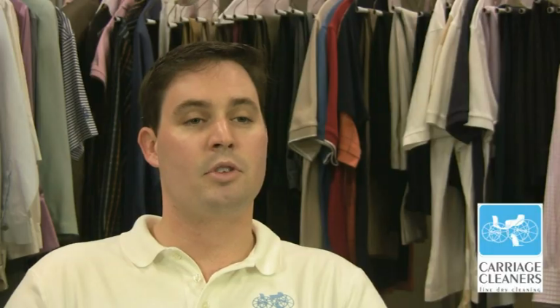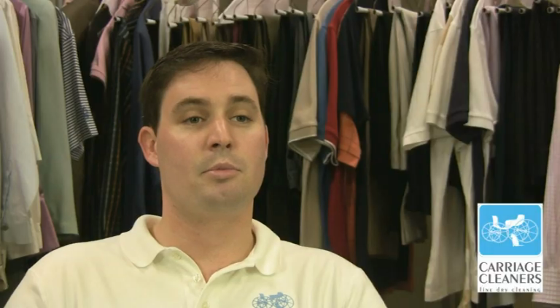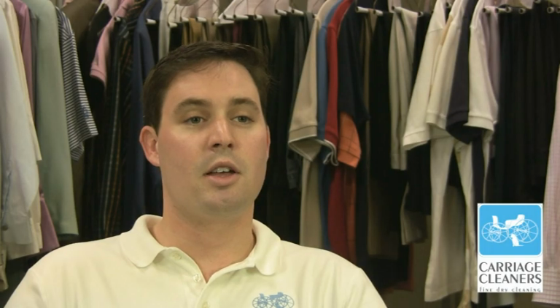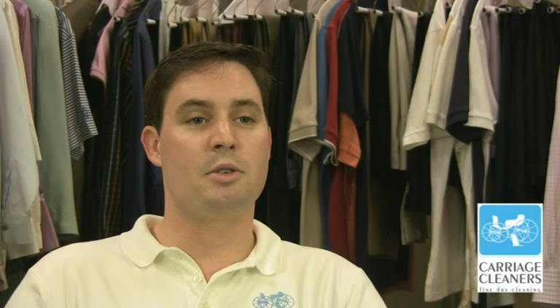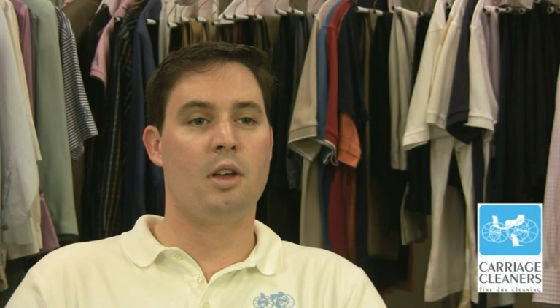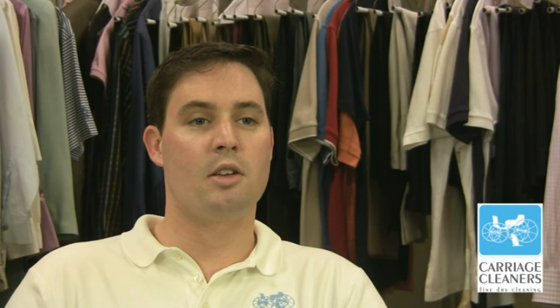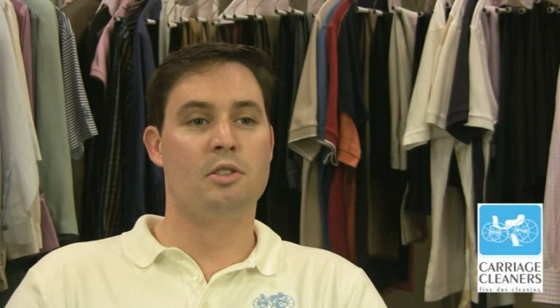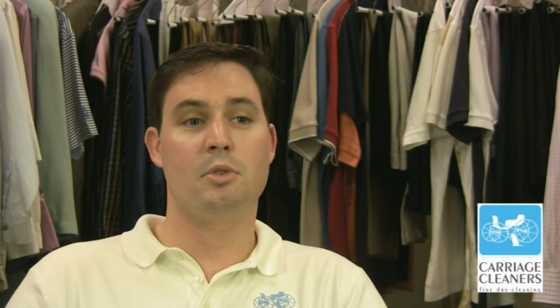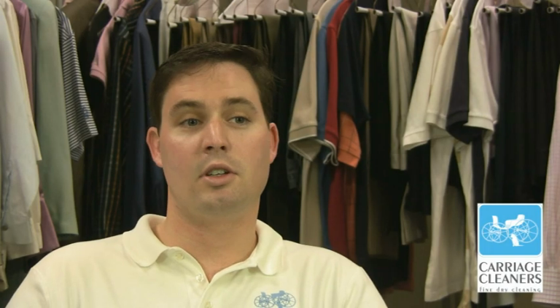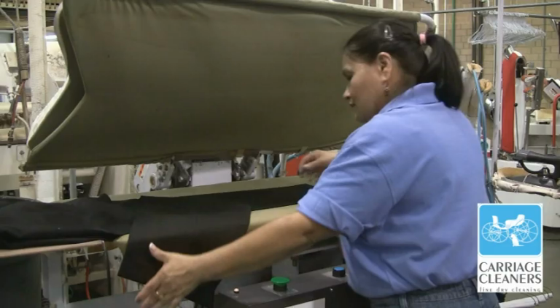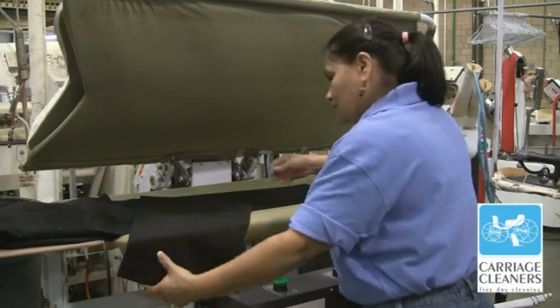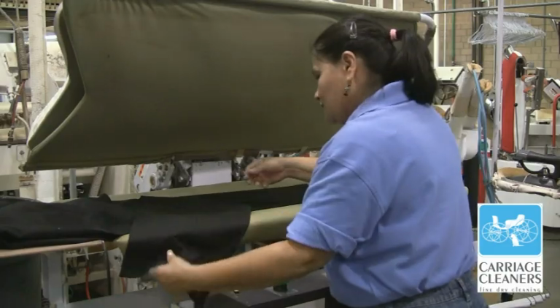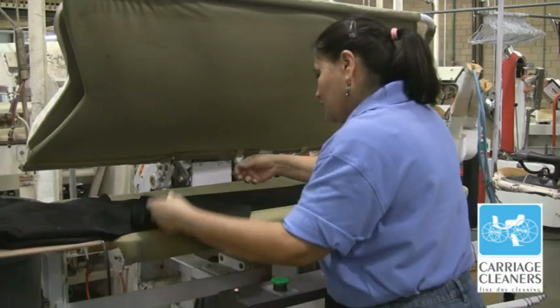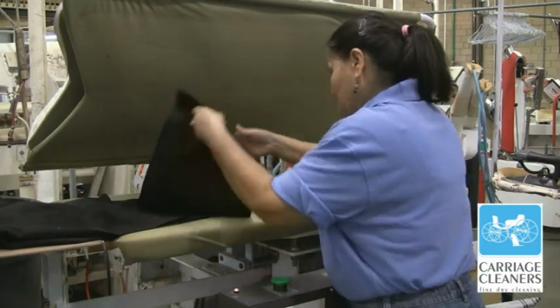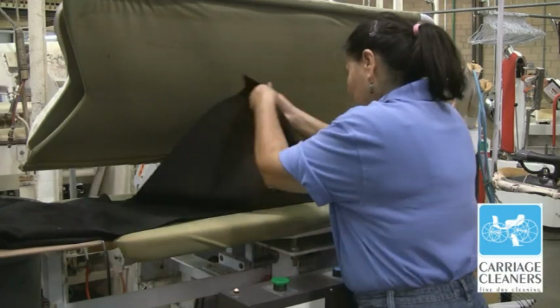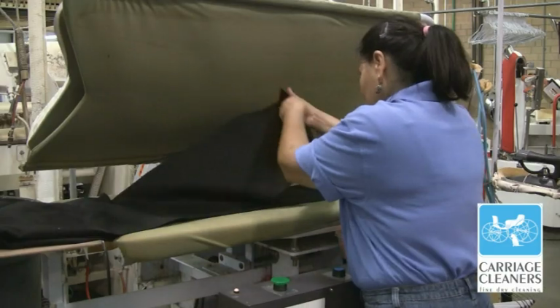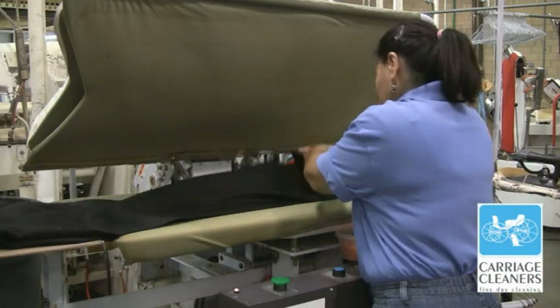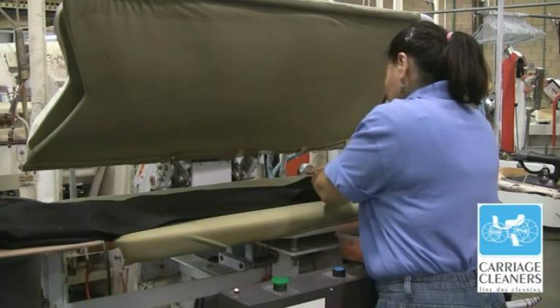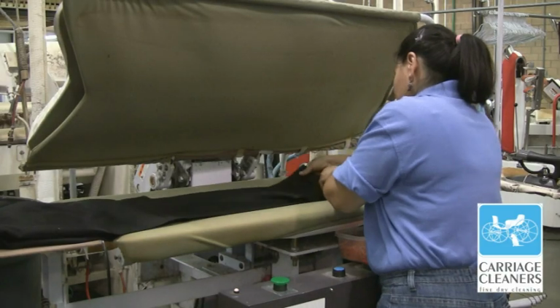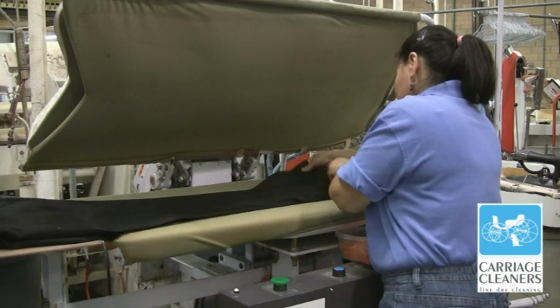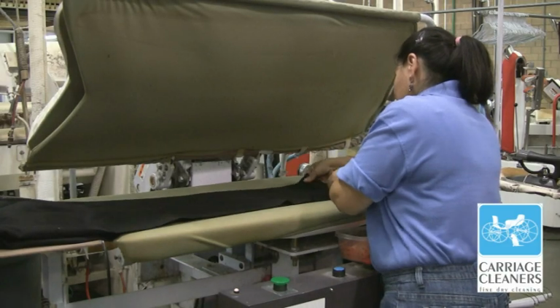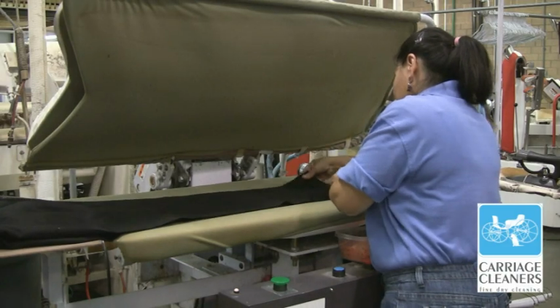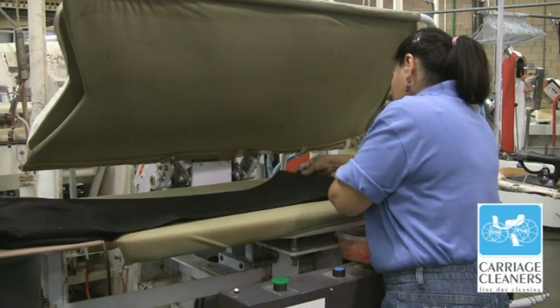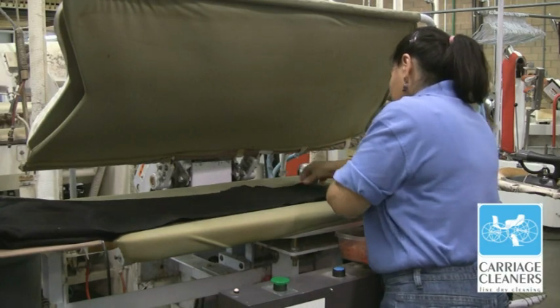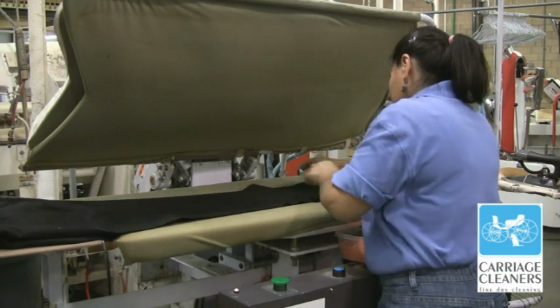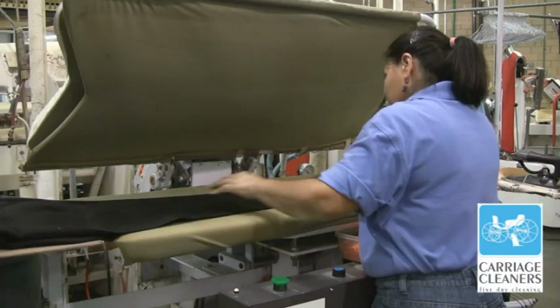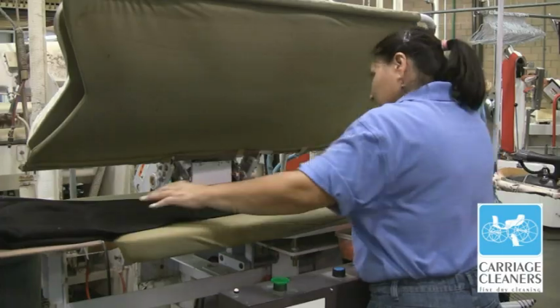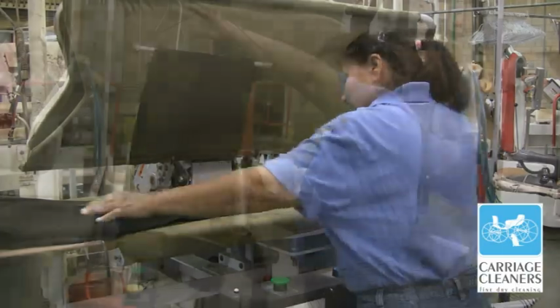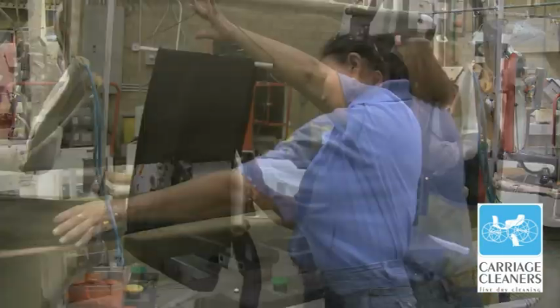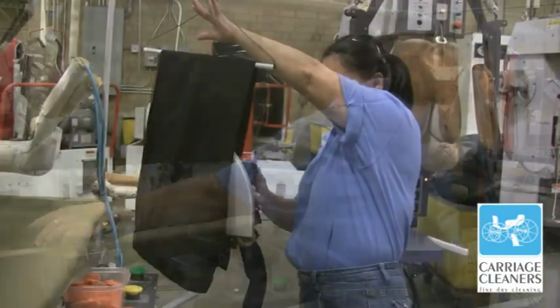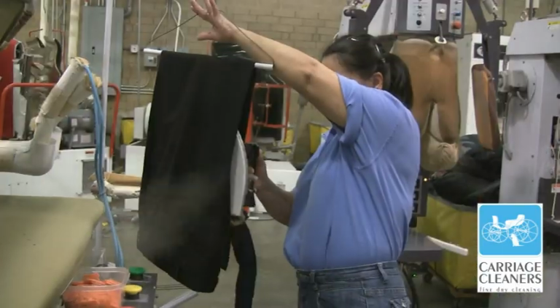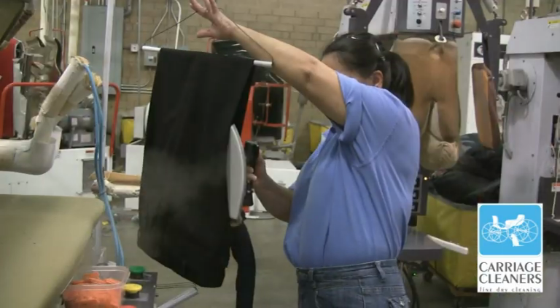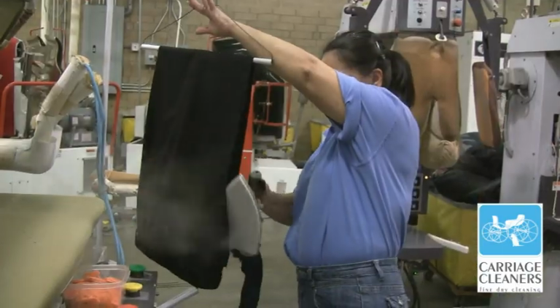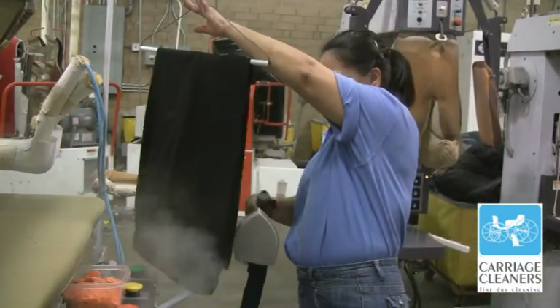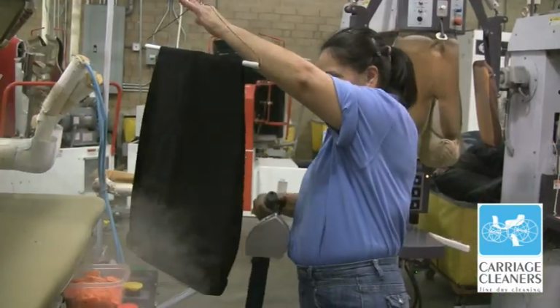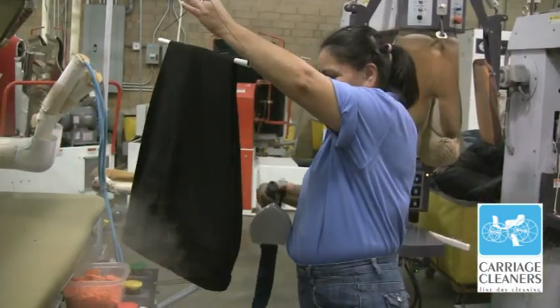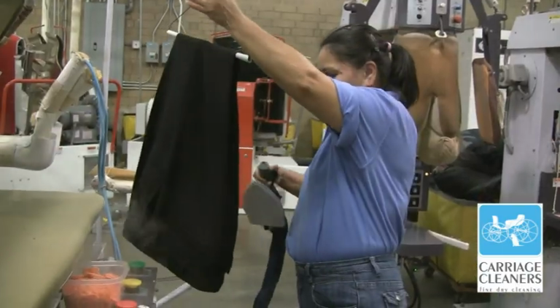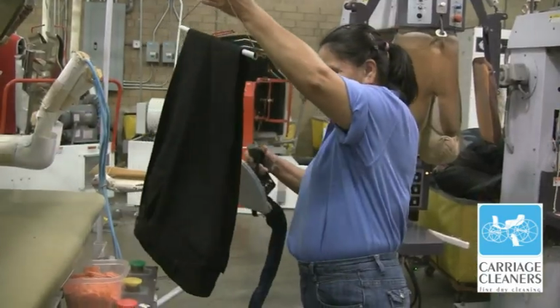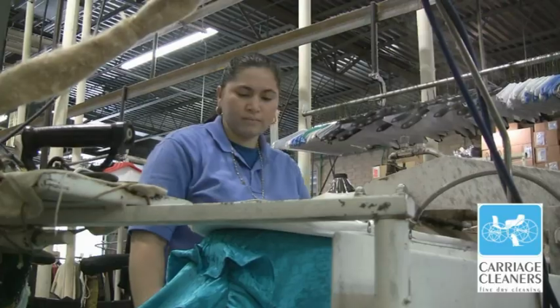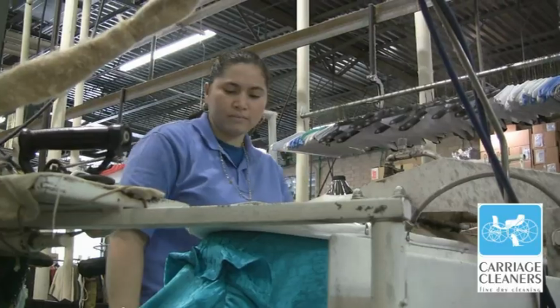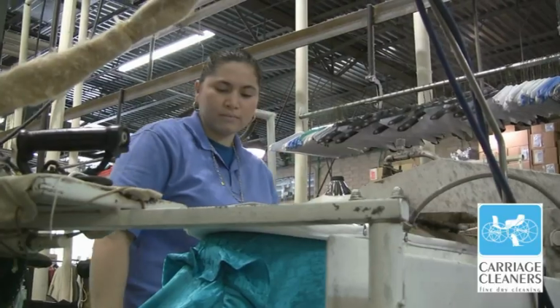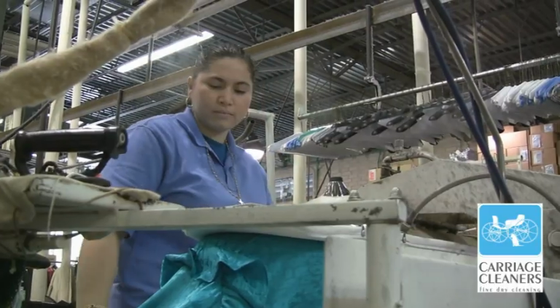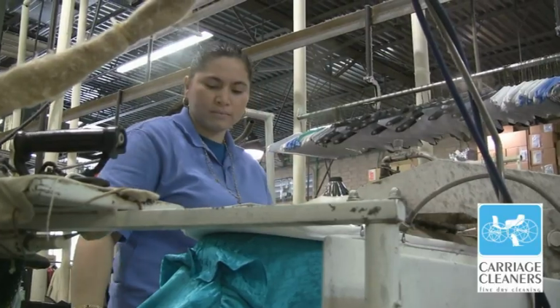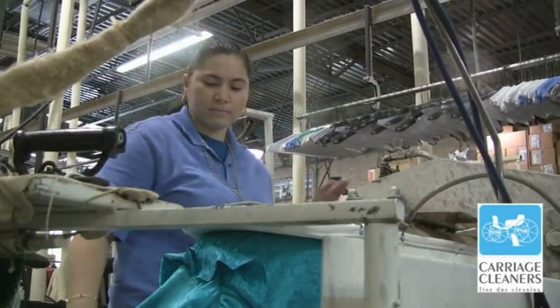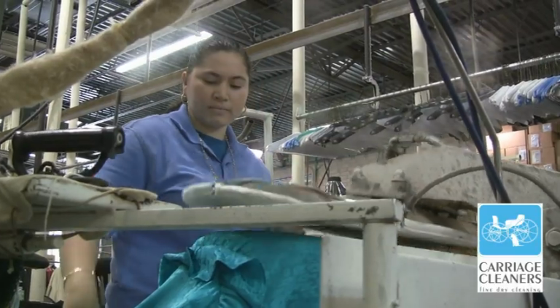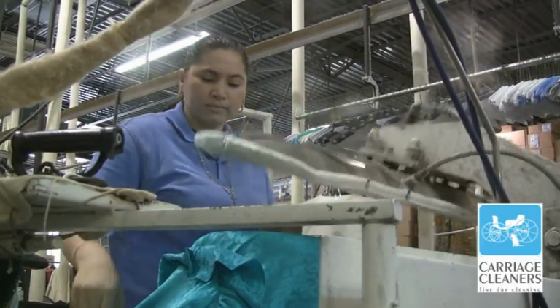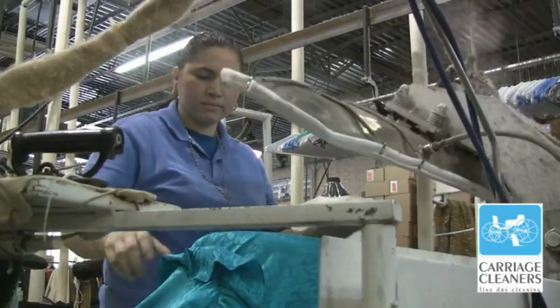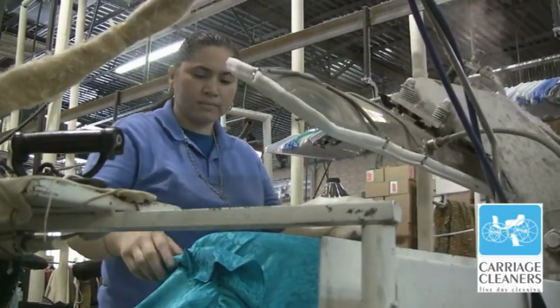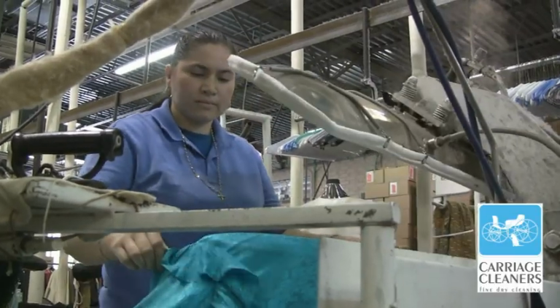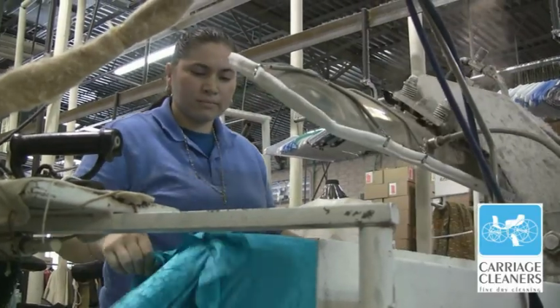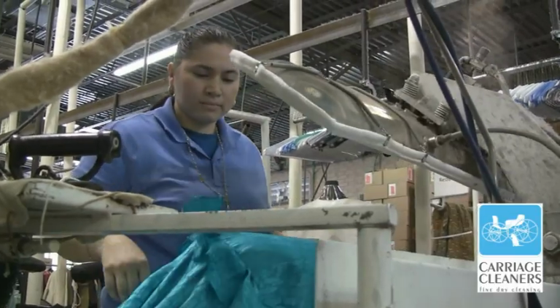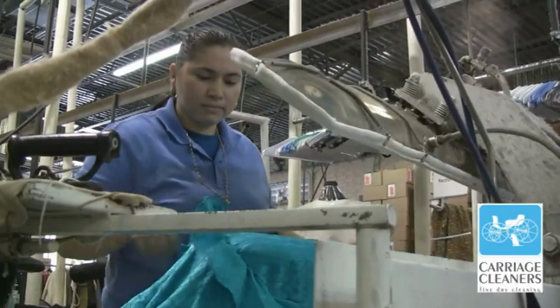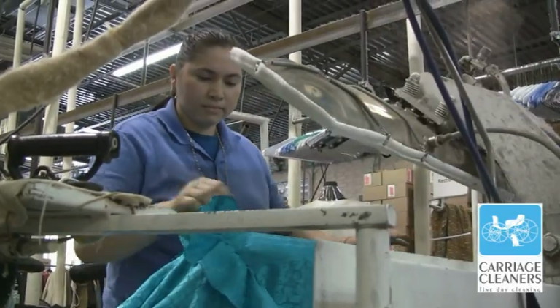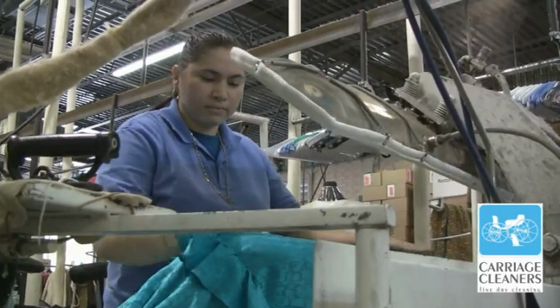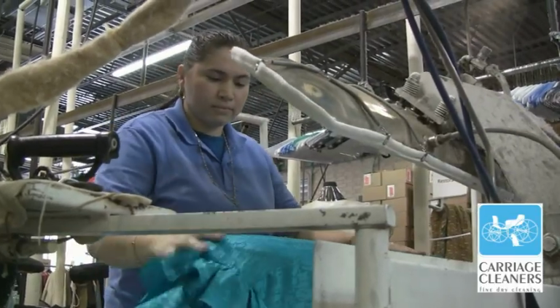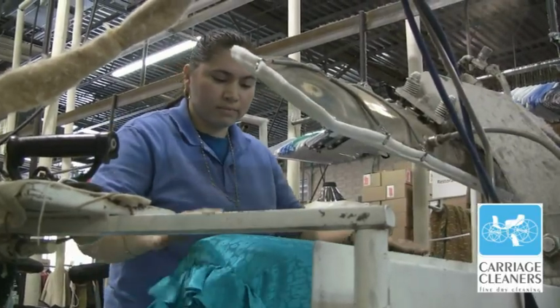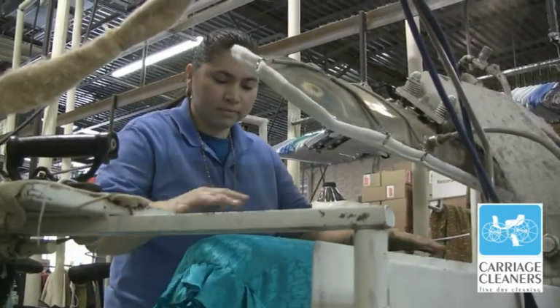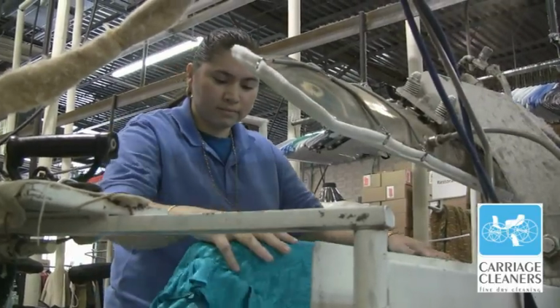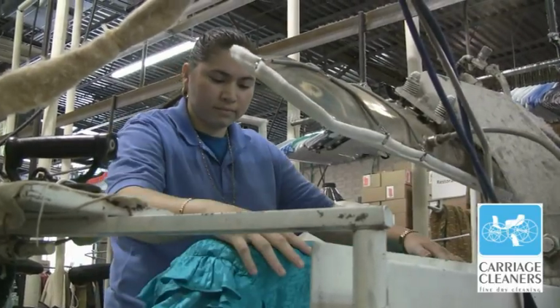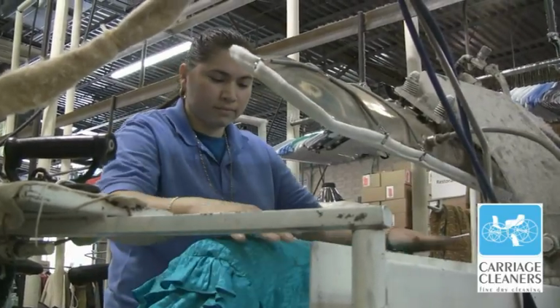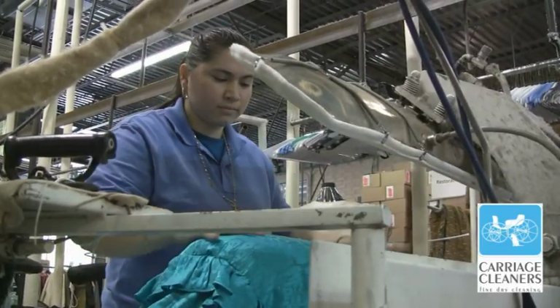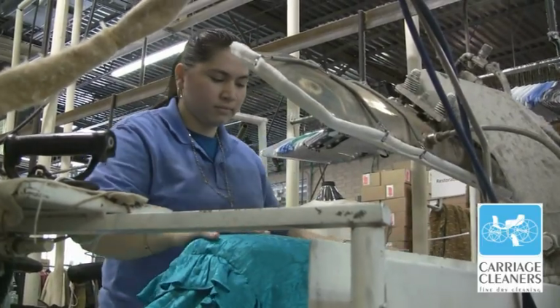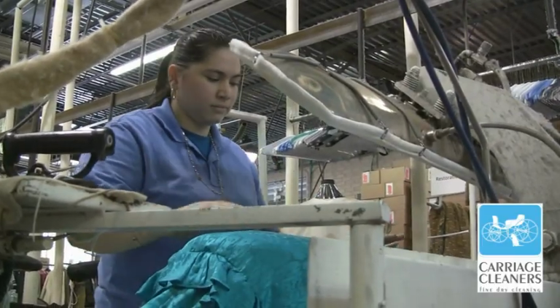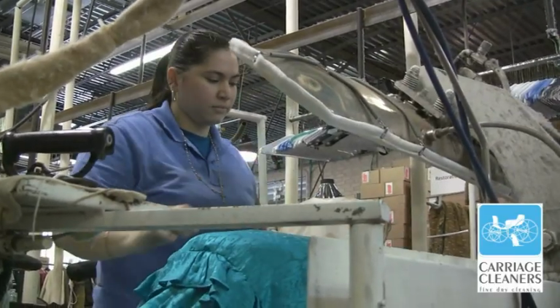Mr. Bradley's pants should be done in the dry cleaning machine. Now they need to be pressed. Now that Mrs. Bradley's dress is stain free, it's ready to be pressed.